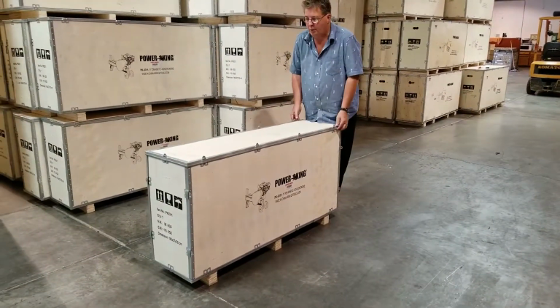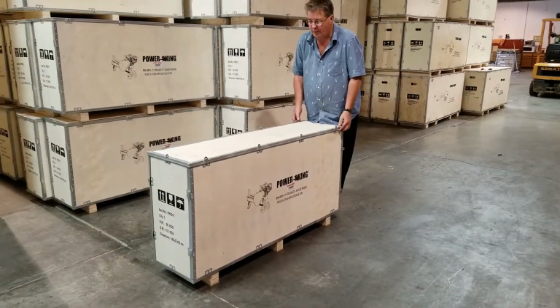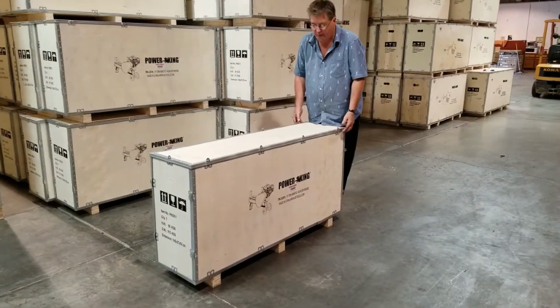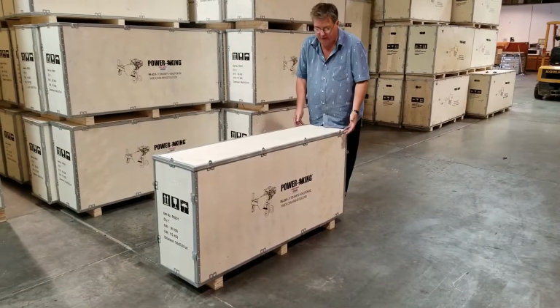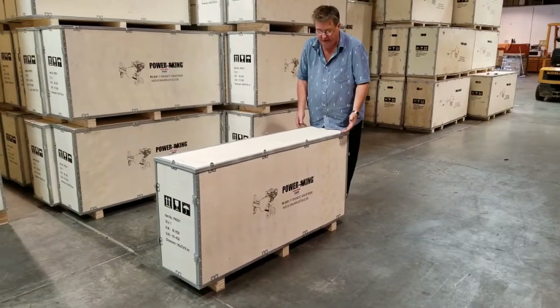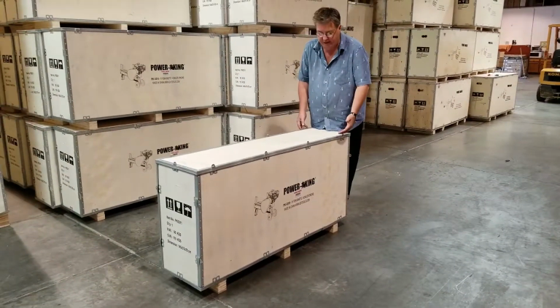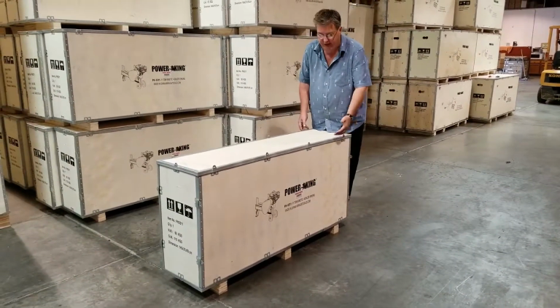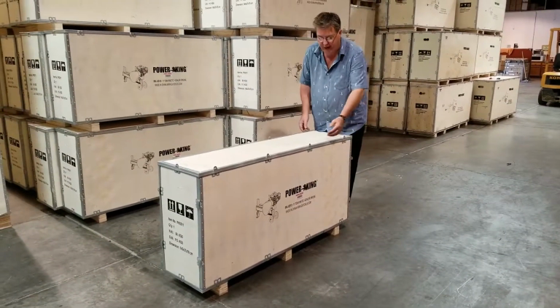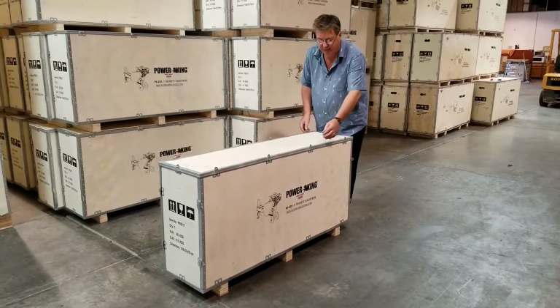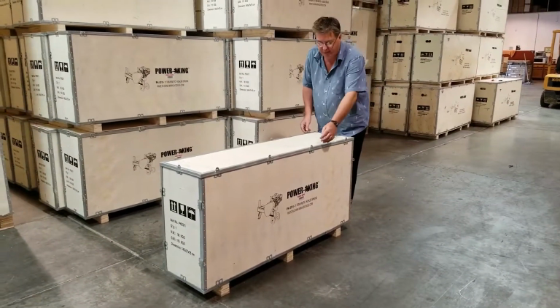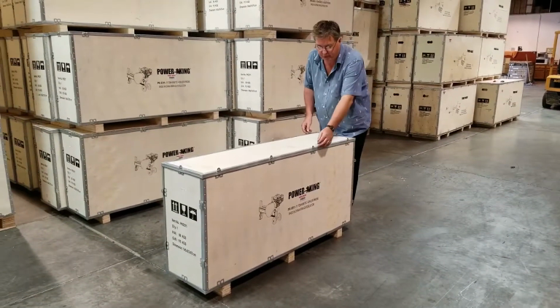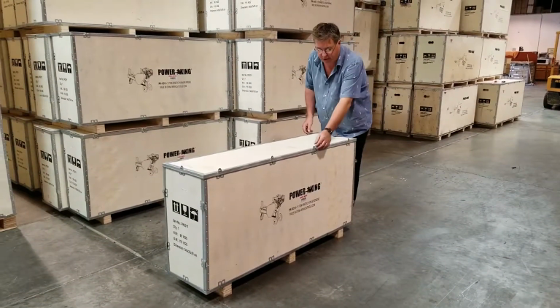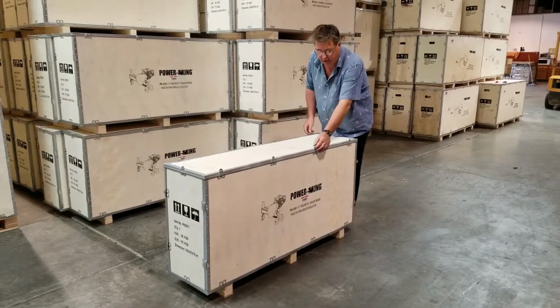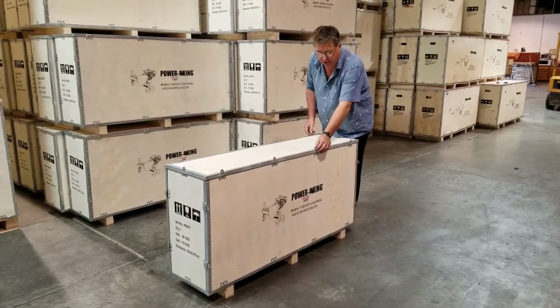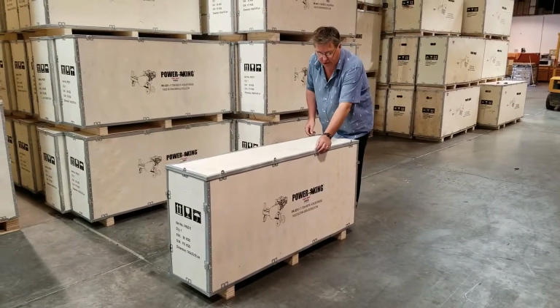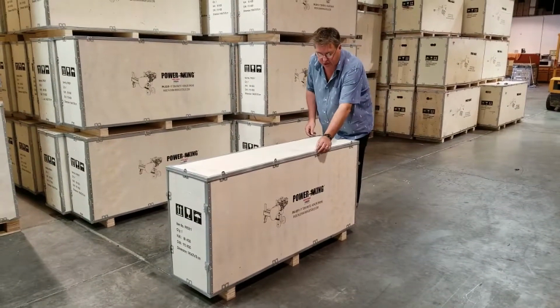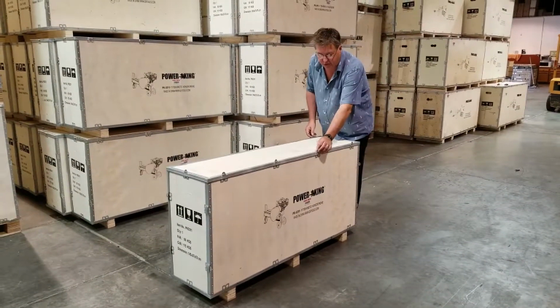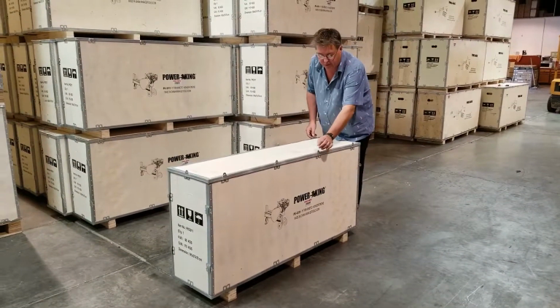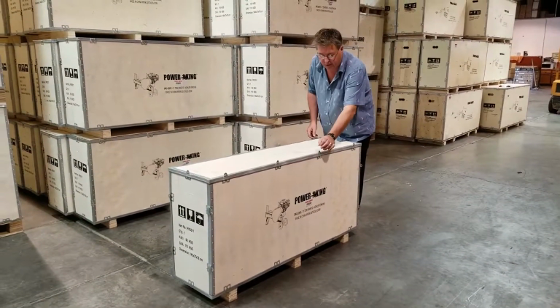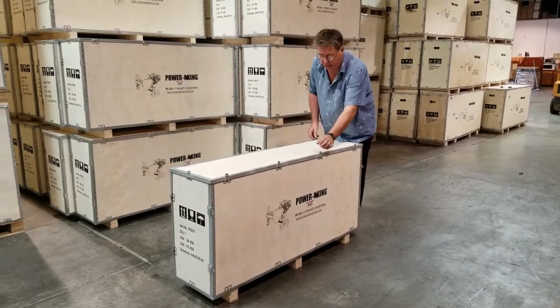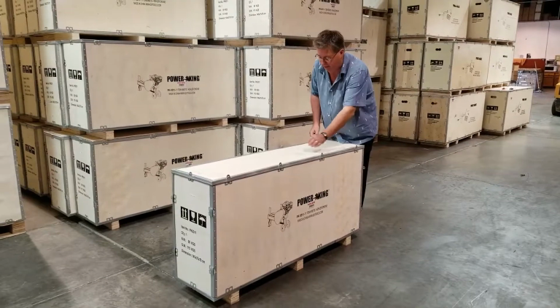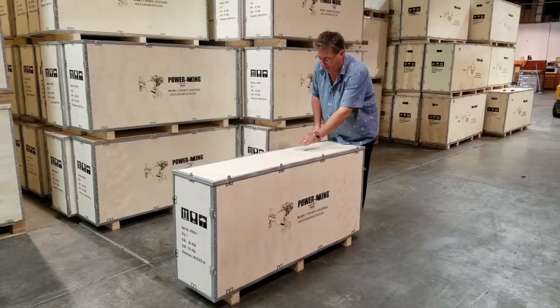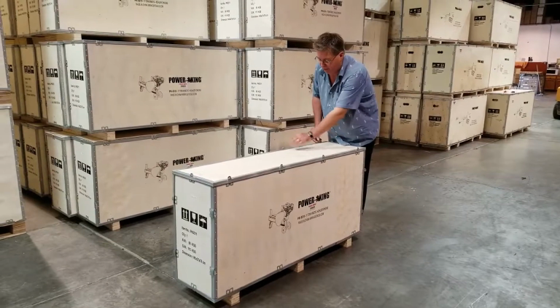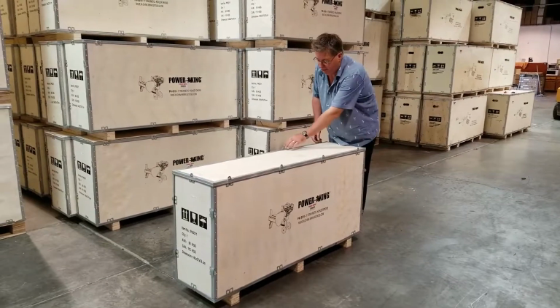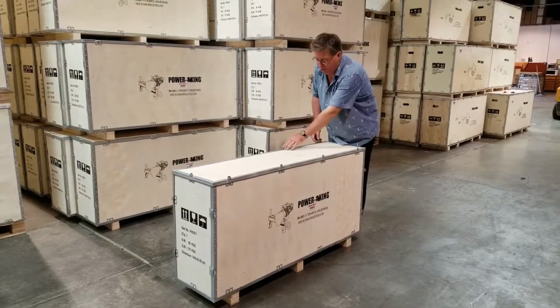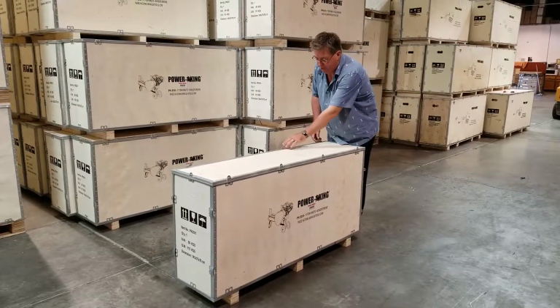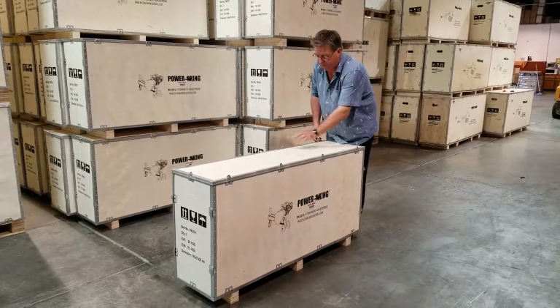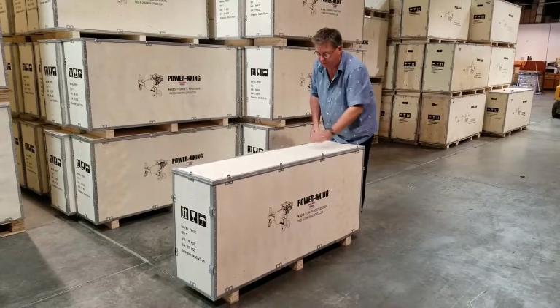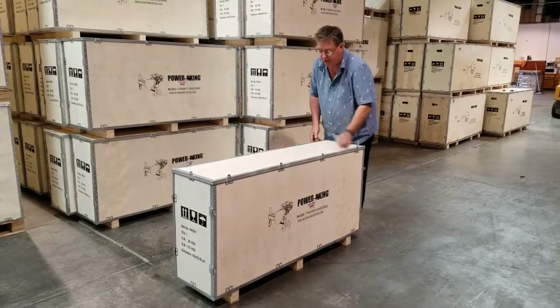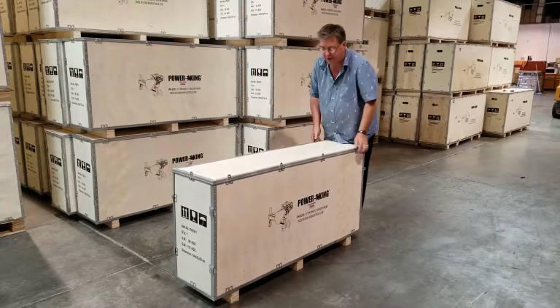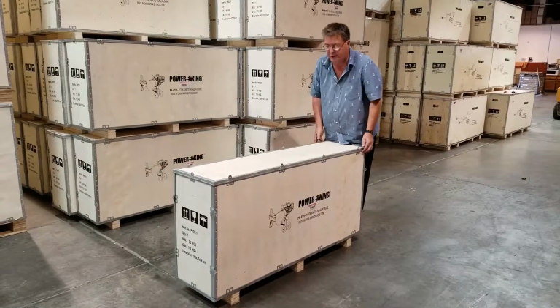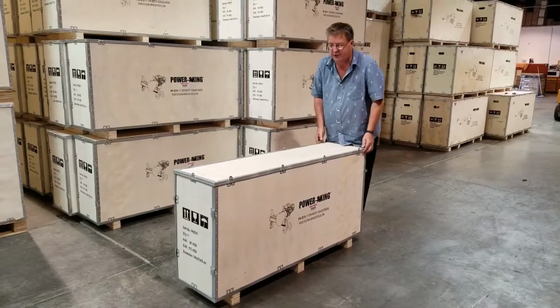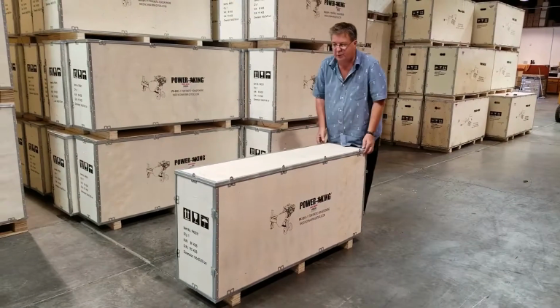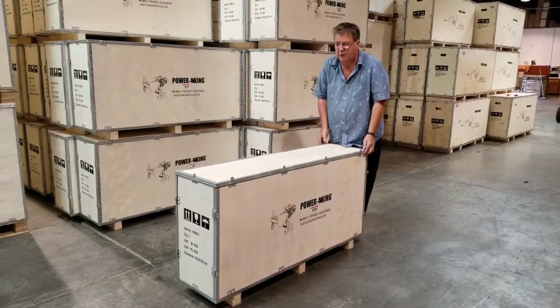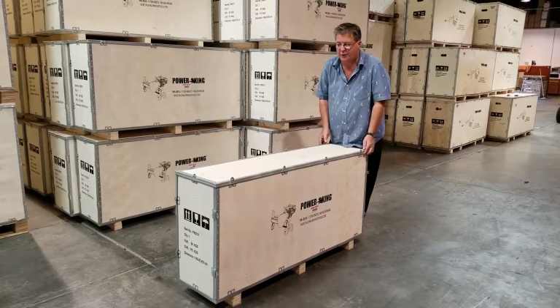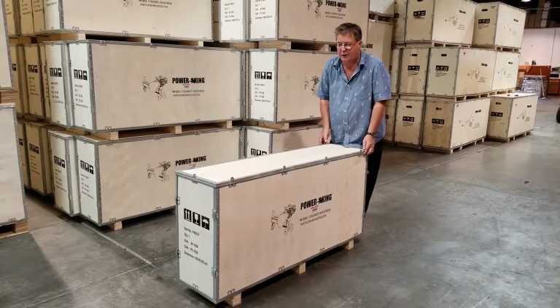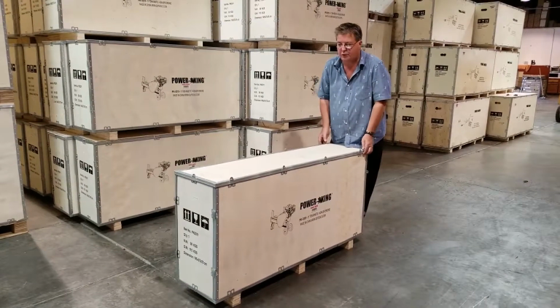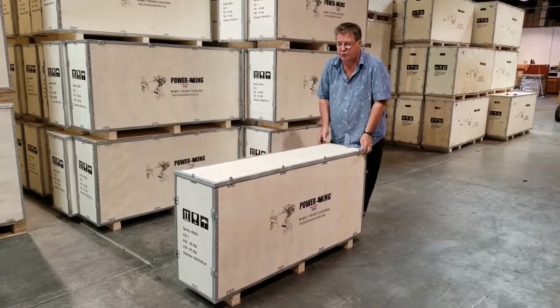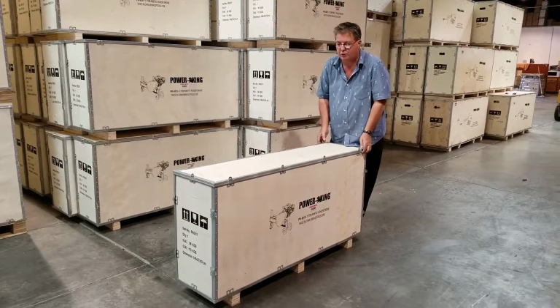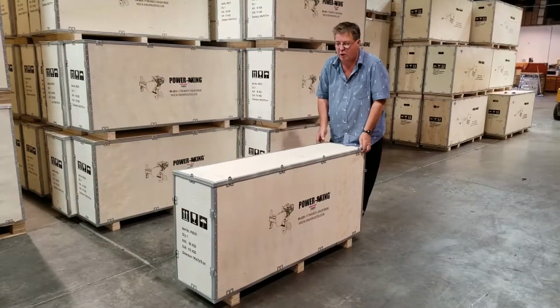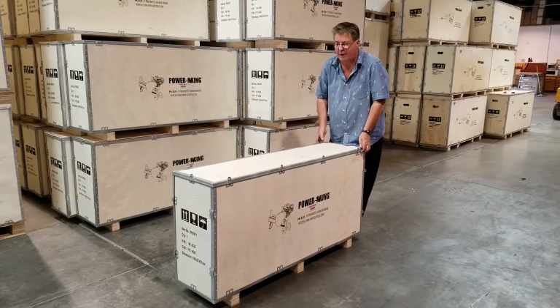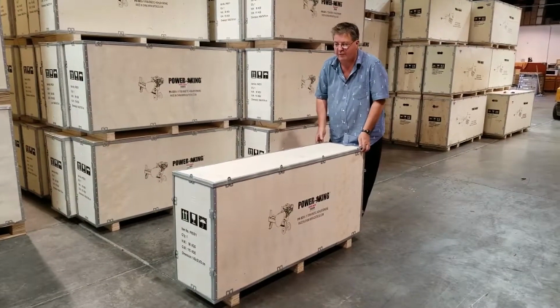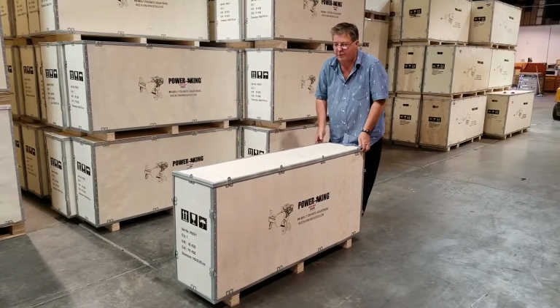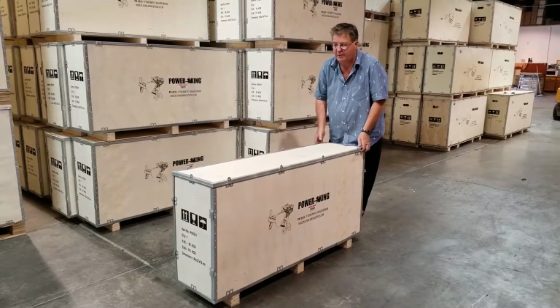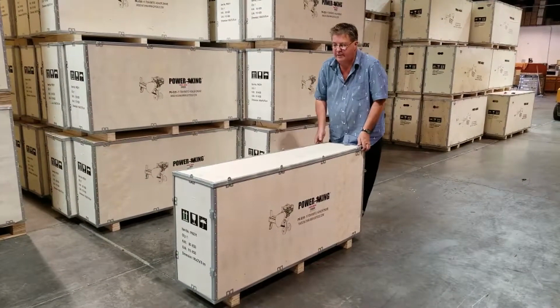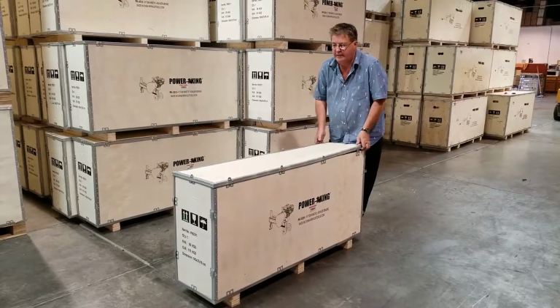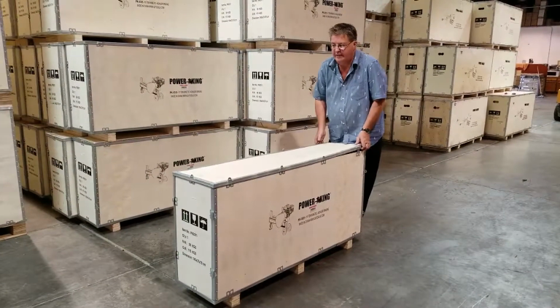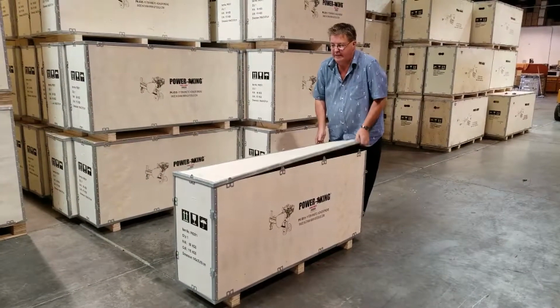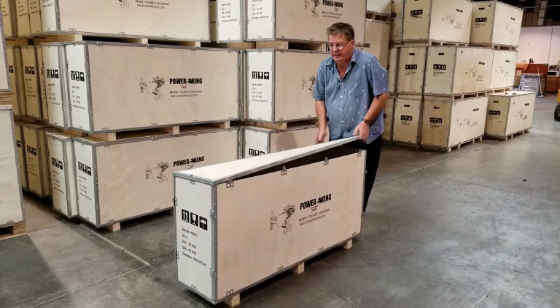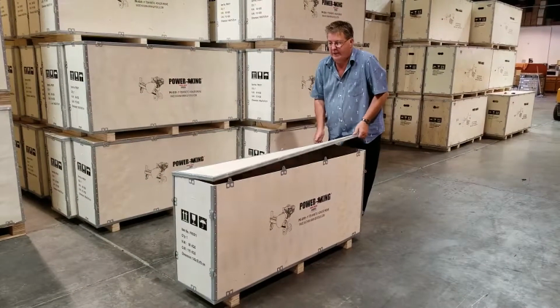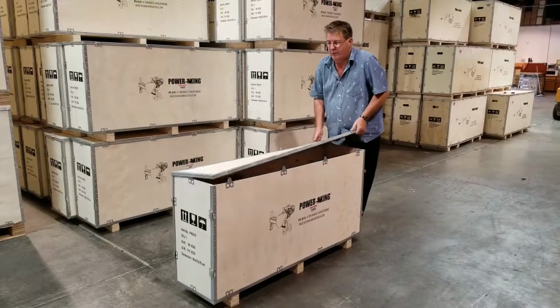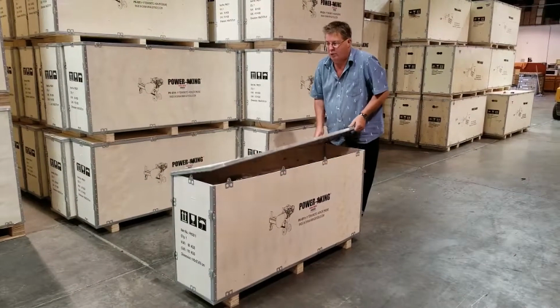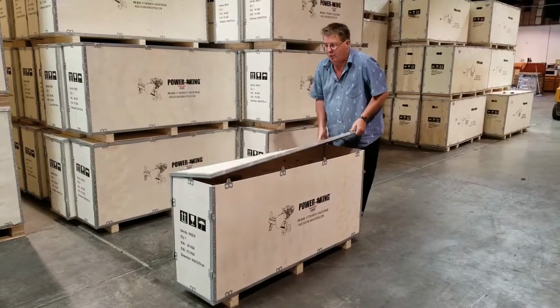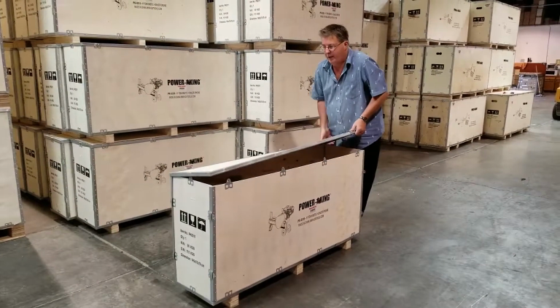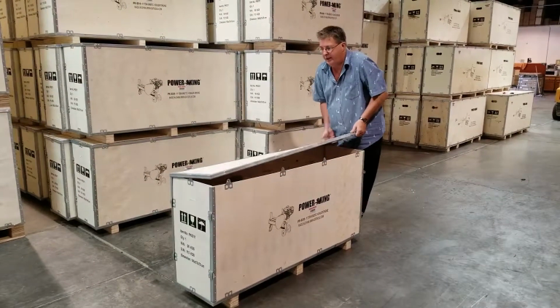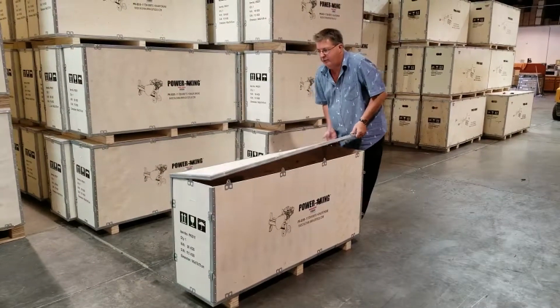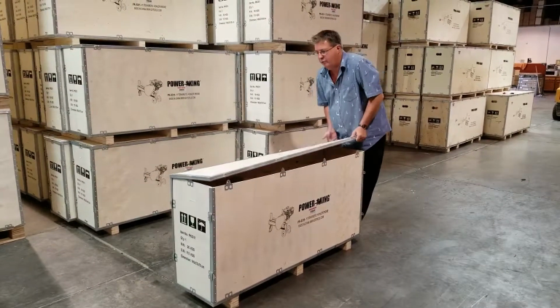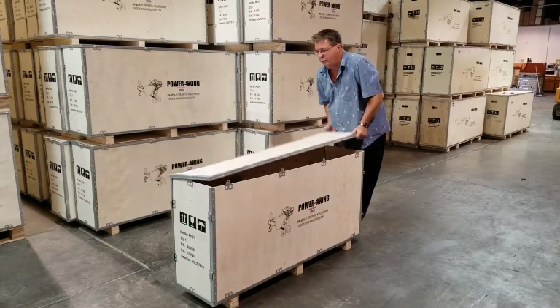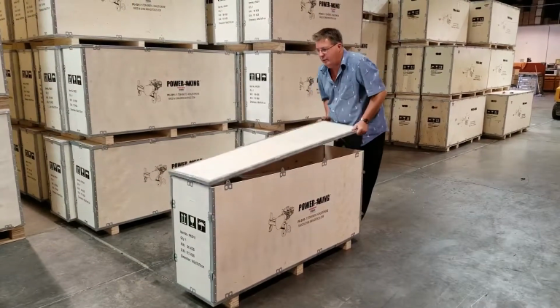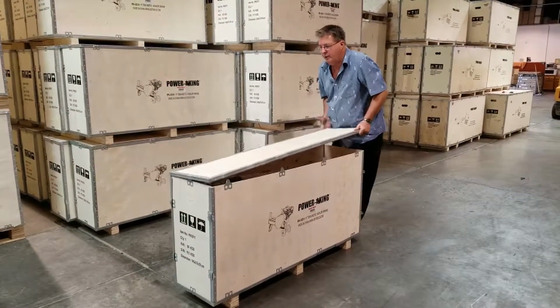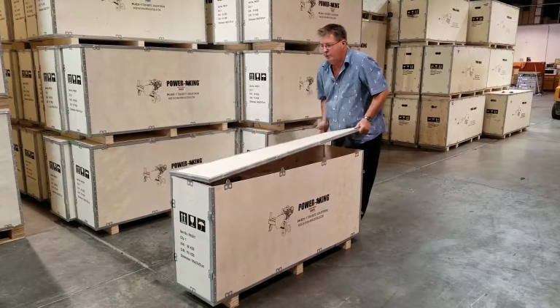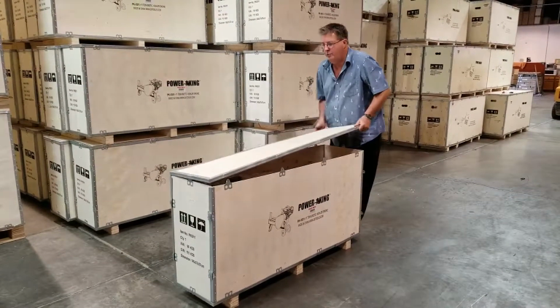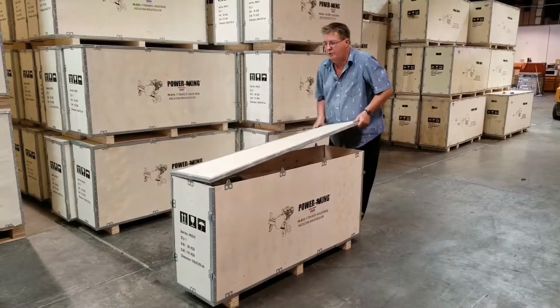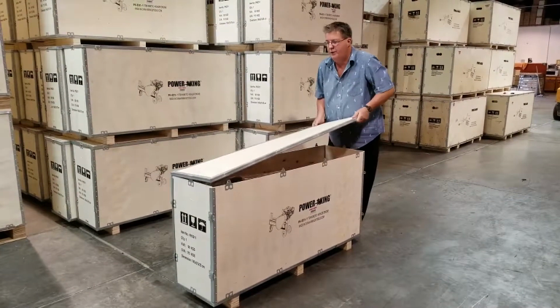These tabs just come up on the crate very easily with a screwdriver, and then we'll go ahead and remove these.